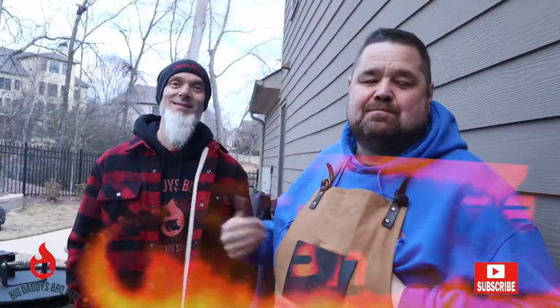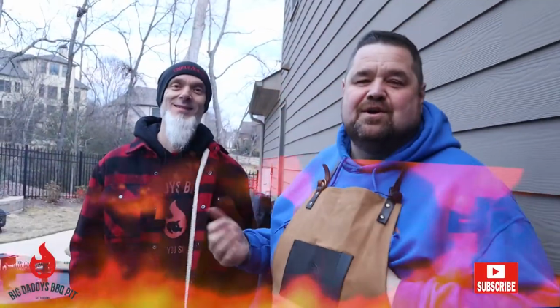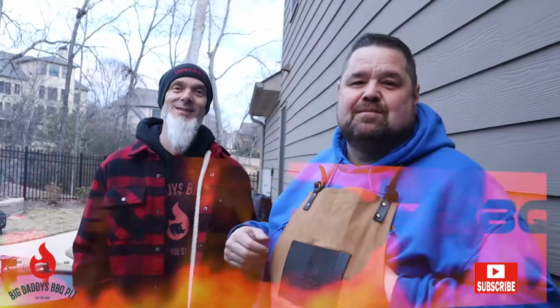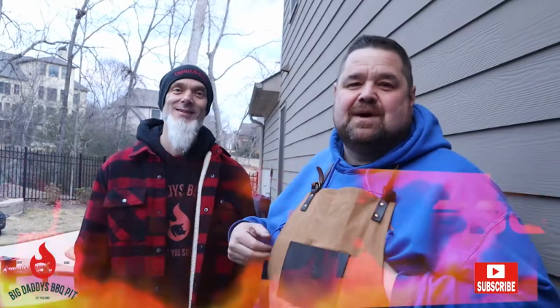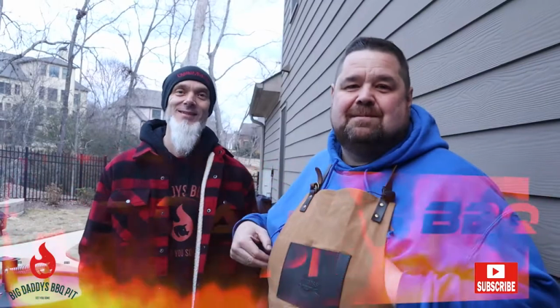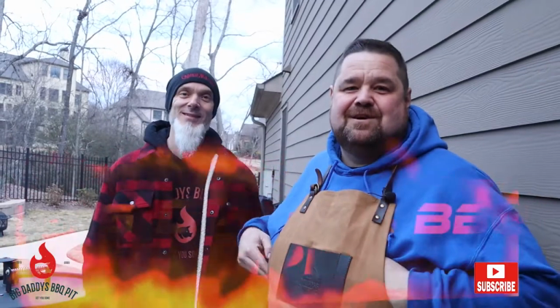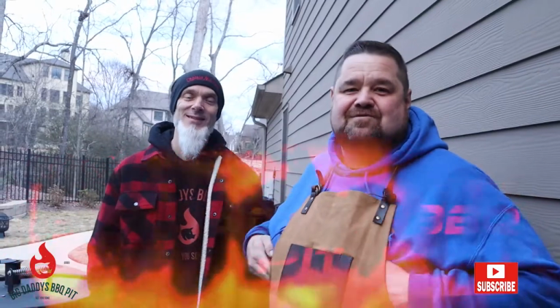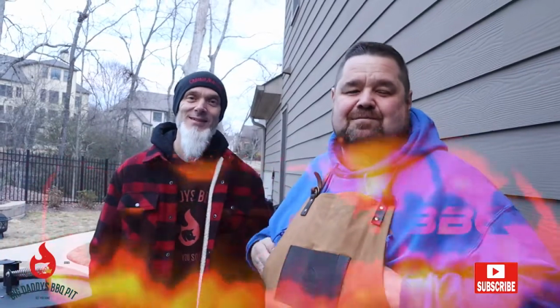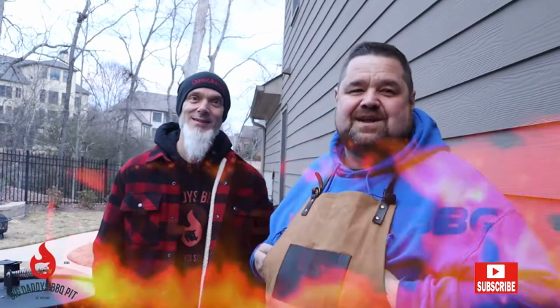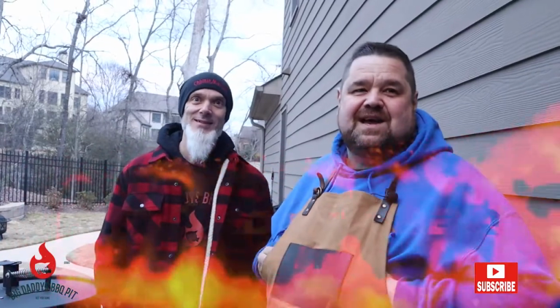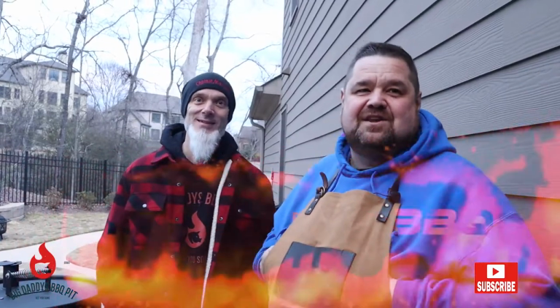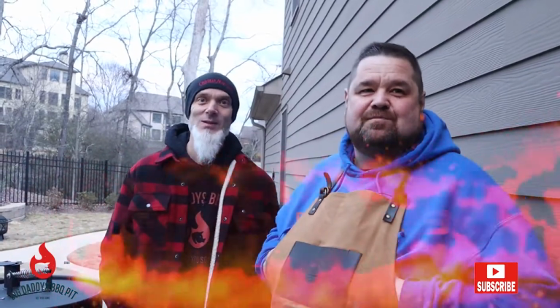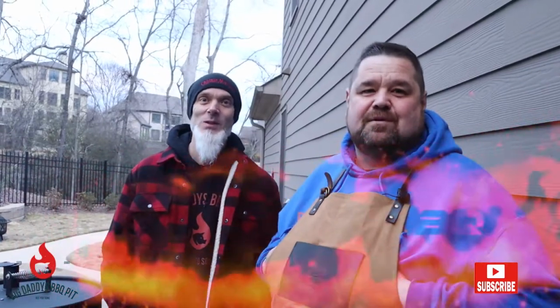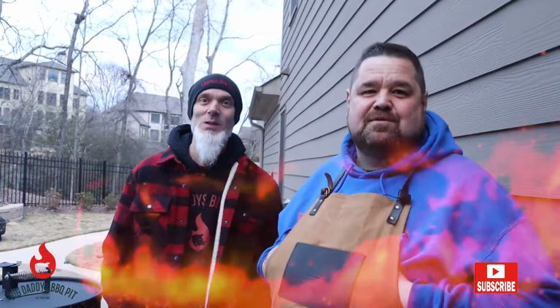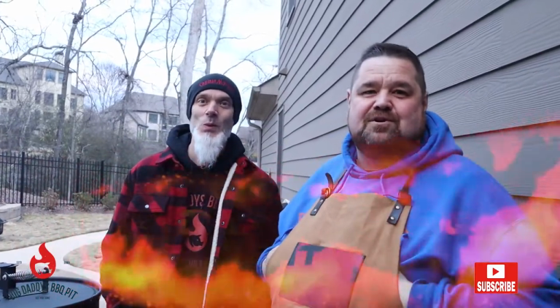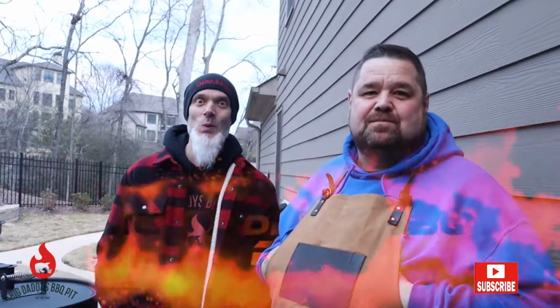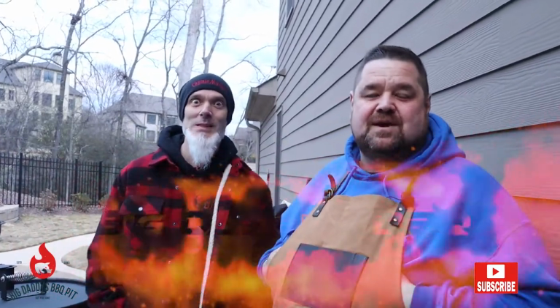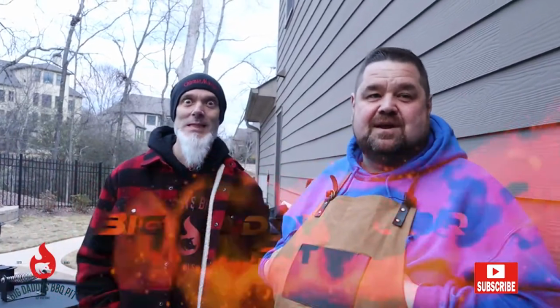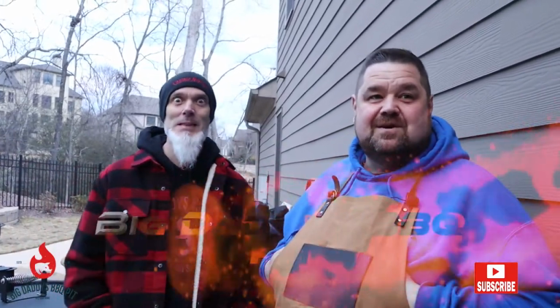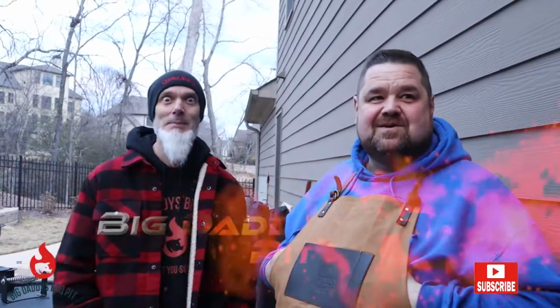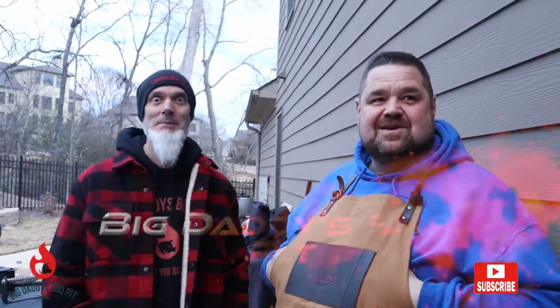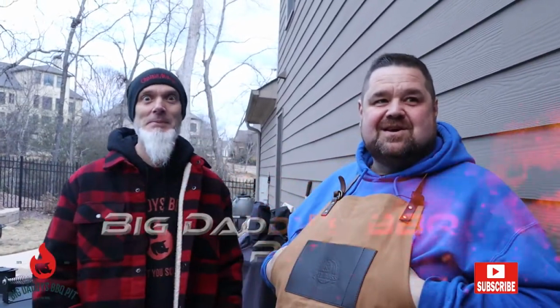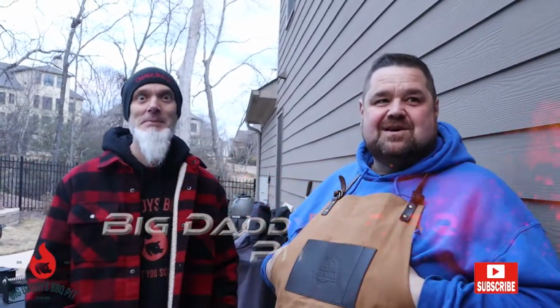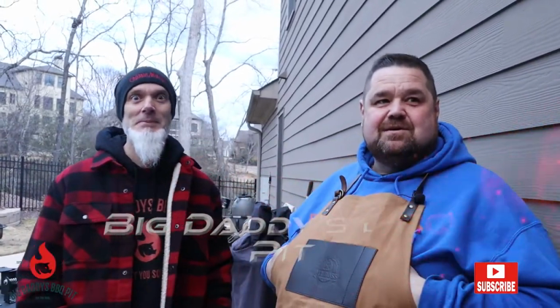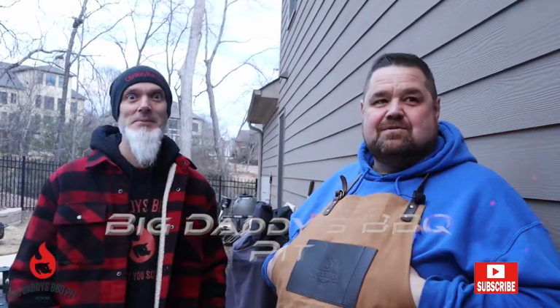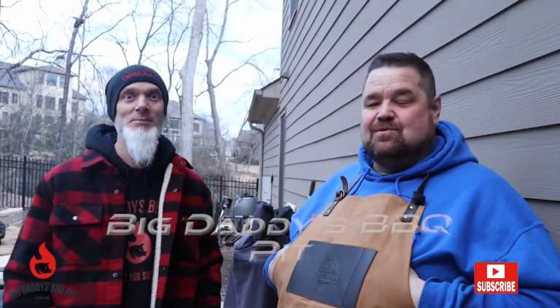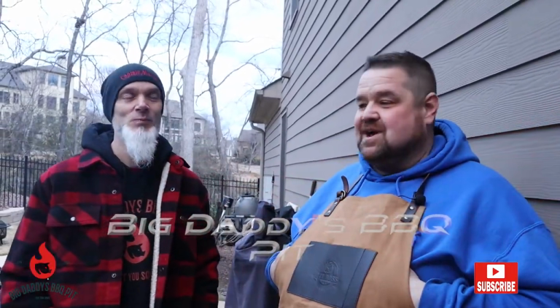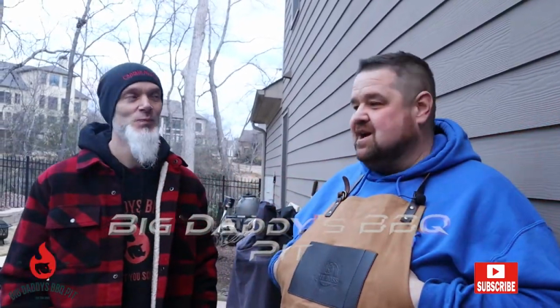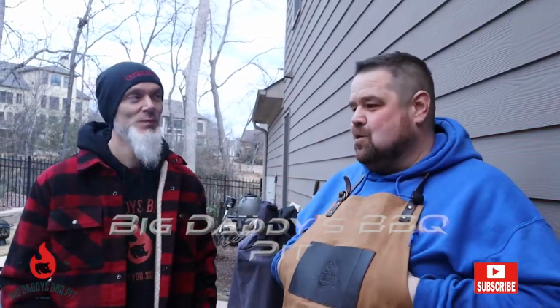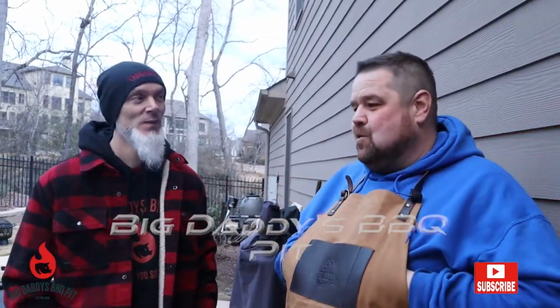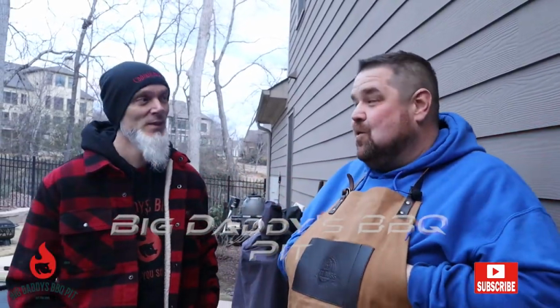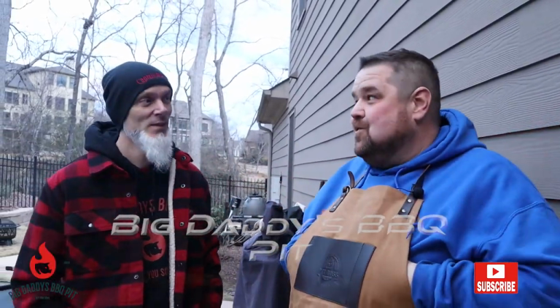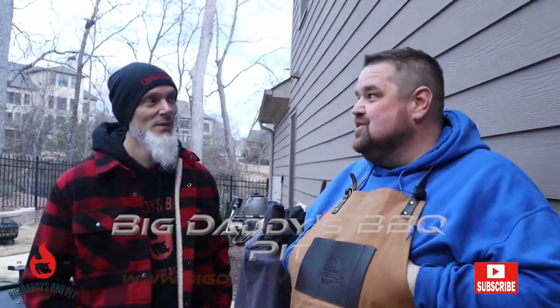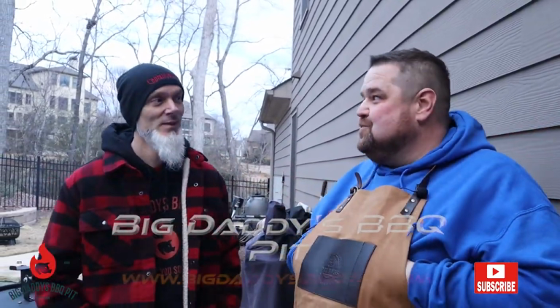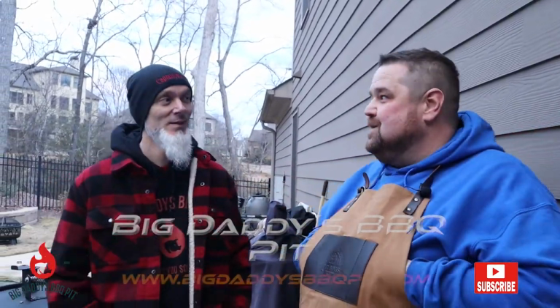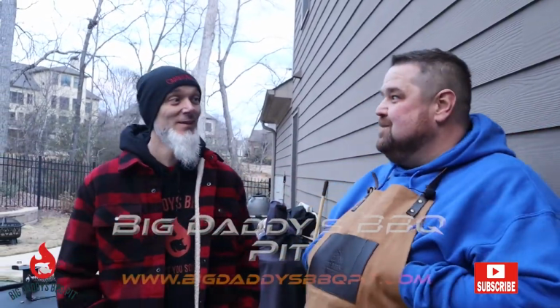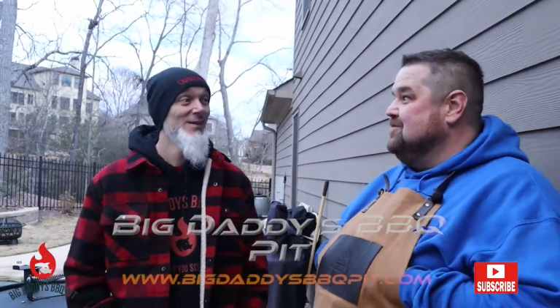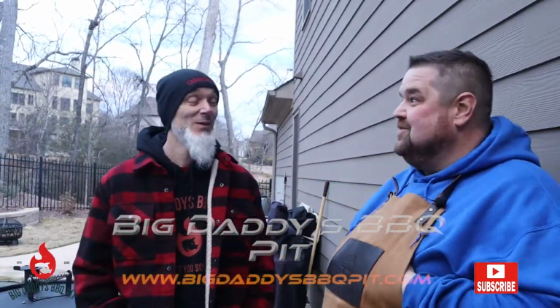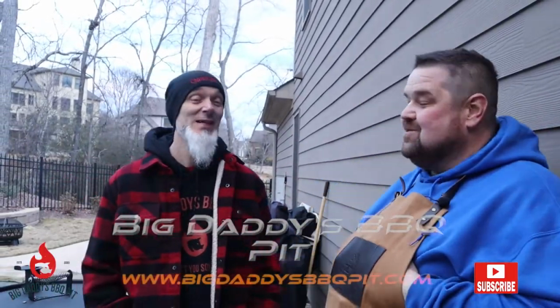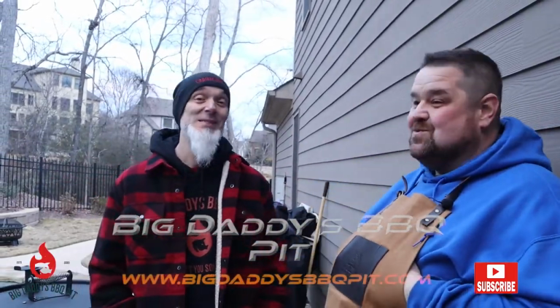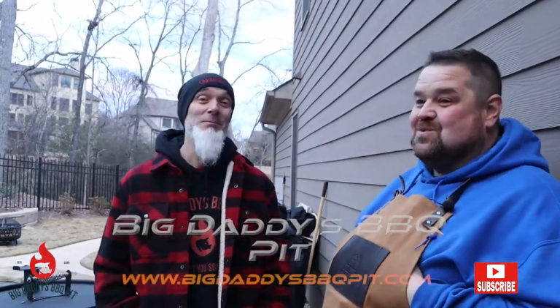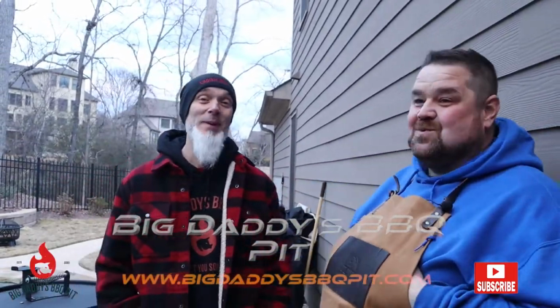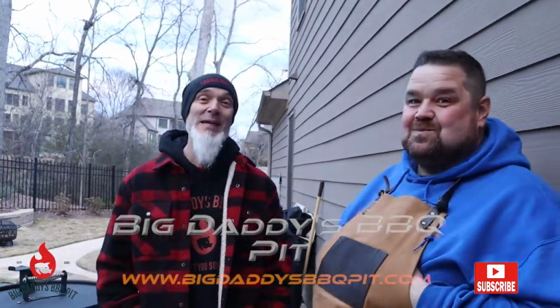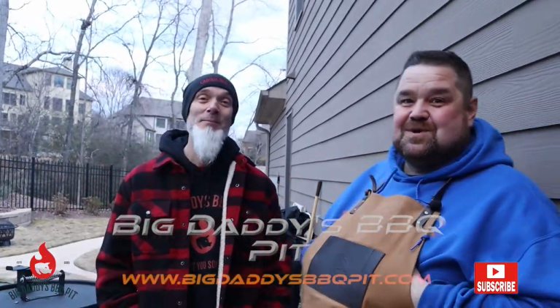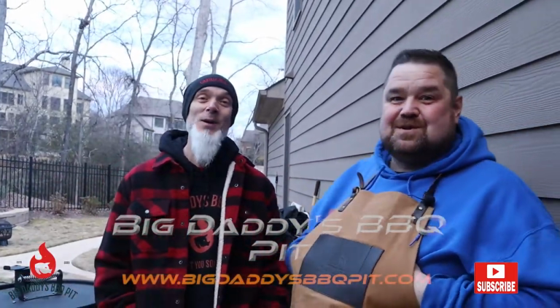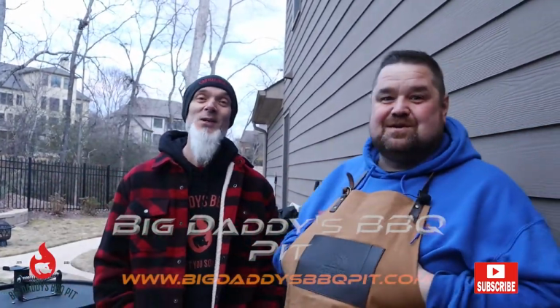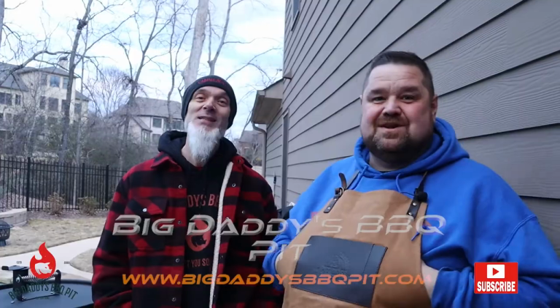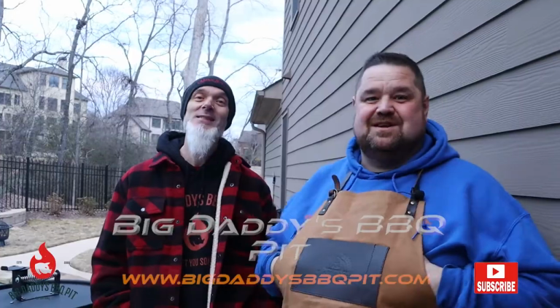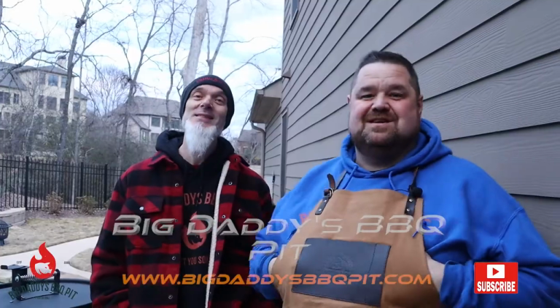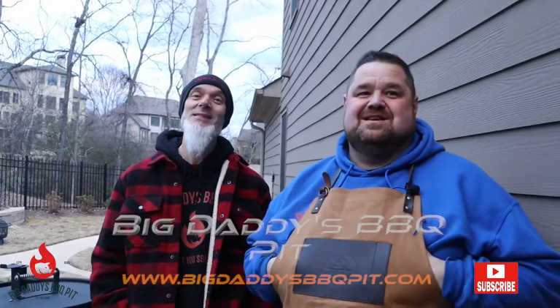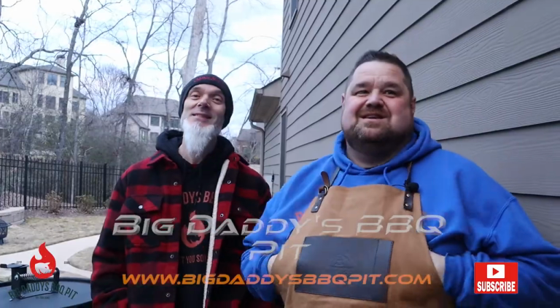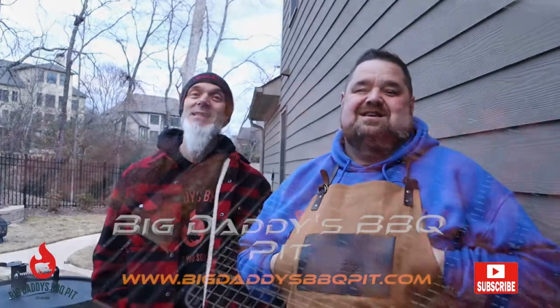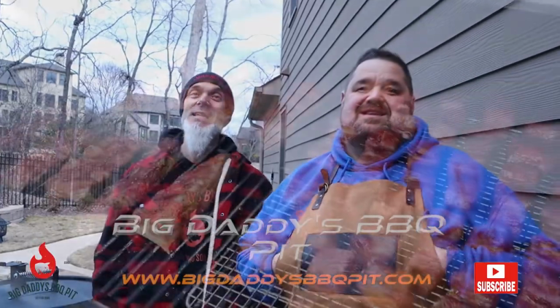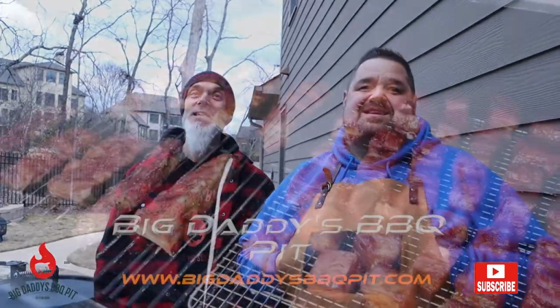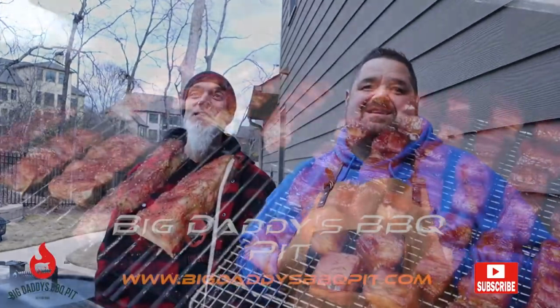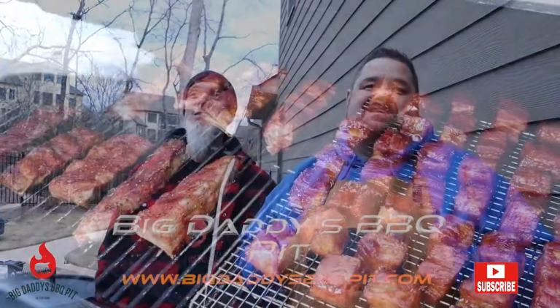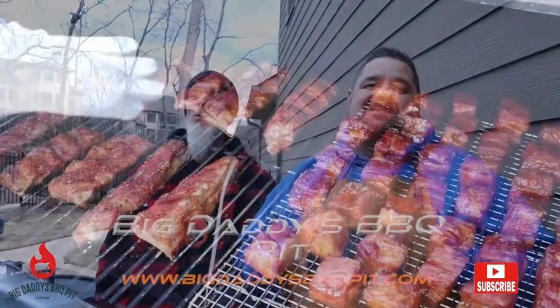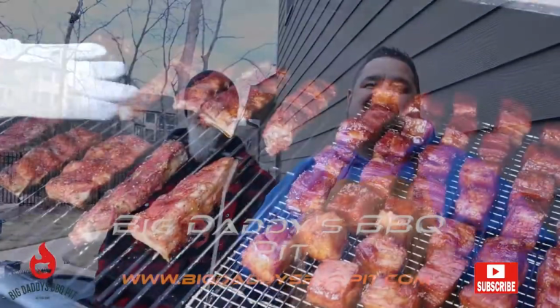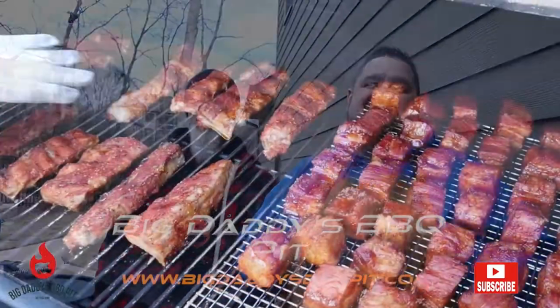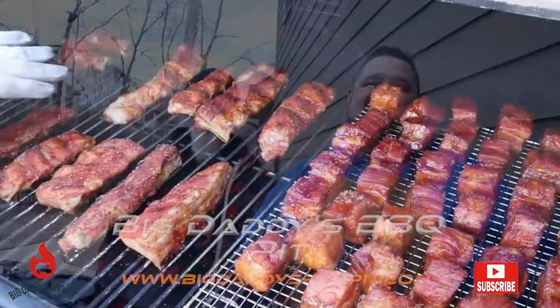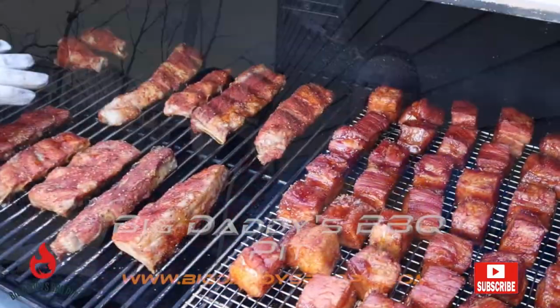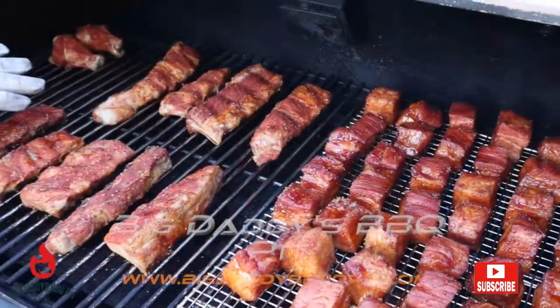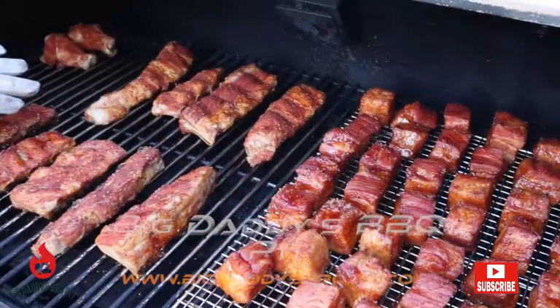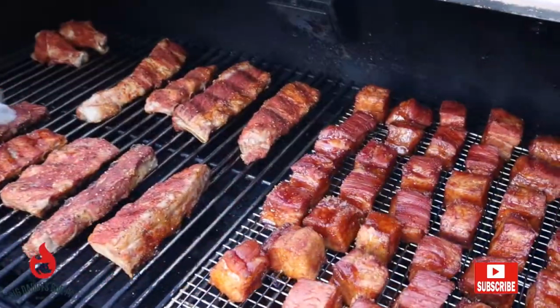Bill and Bob here from Big Daddy's Barbecue Pit. What do we got going on this week, Bill? We got some bacon burn-ins and some riblets.